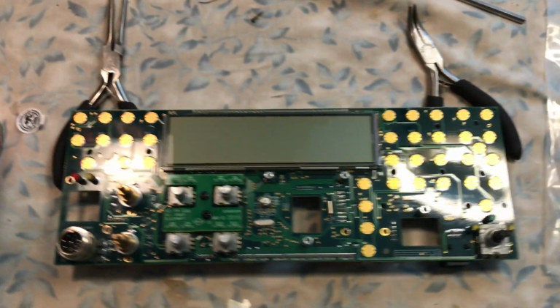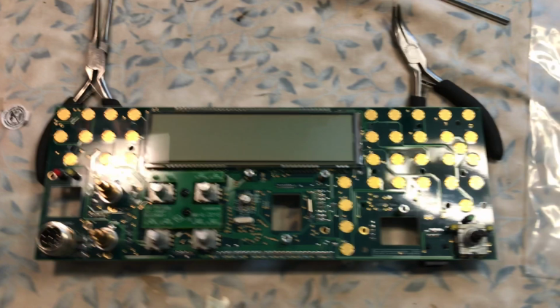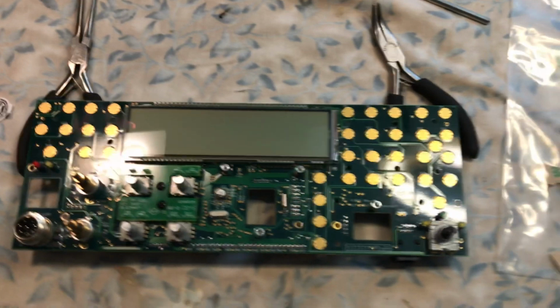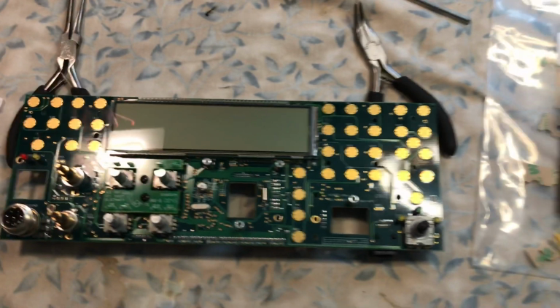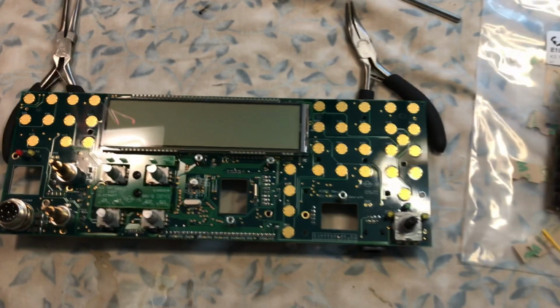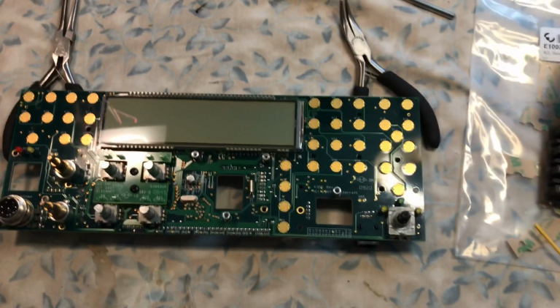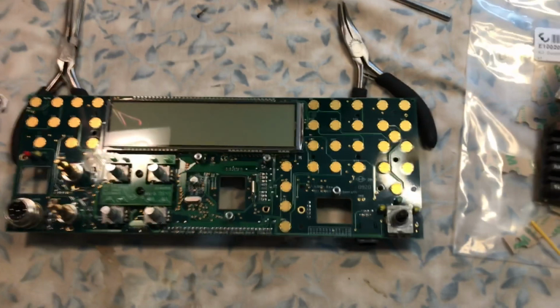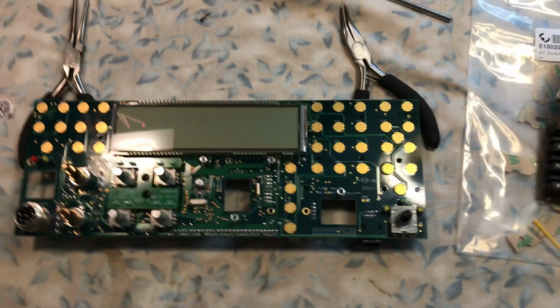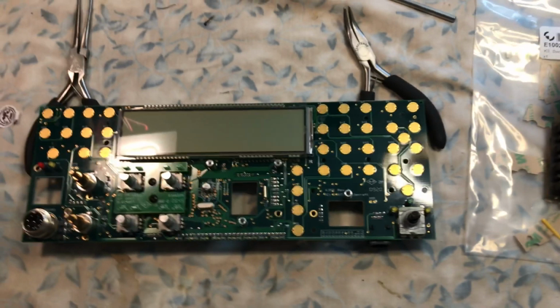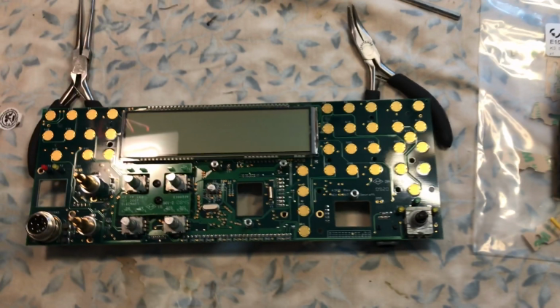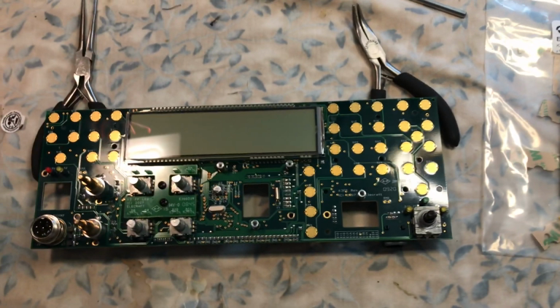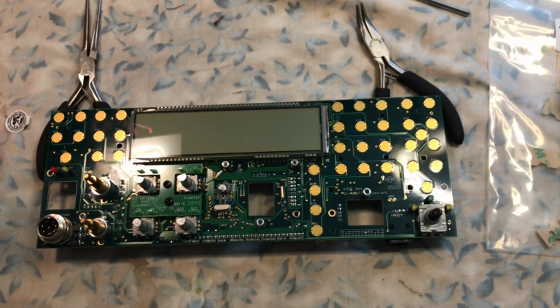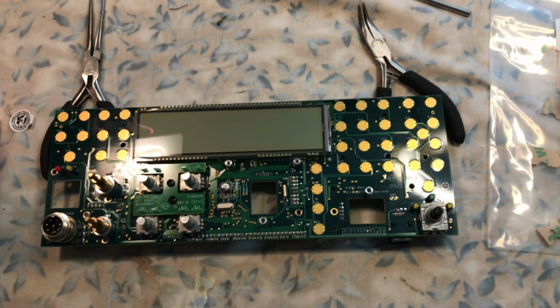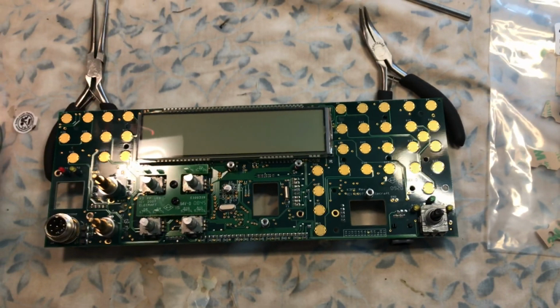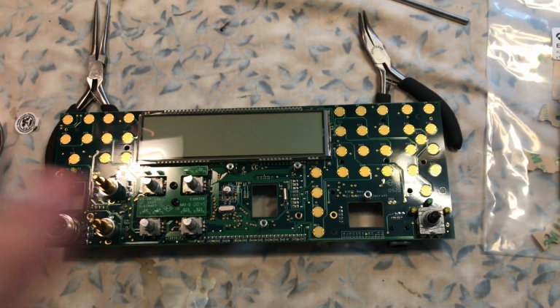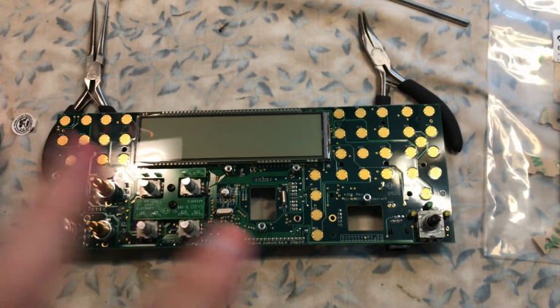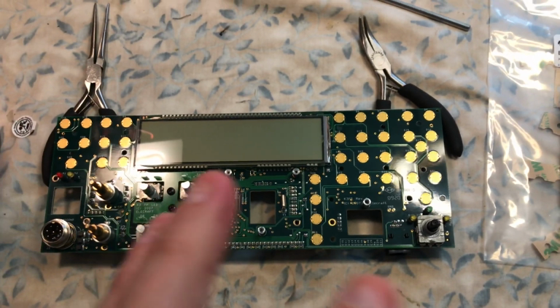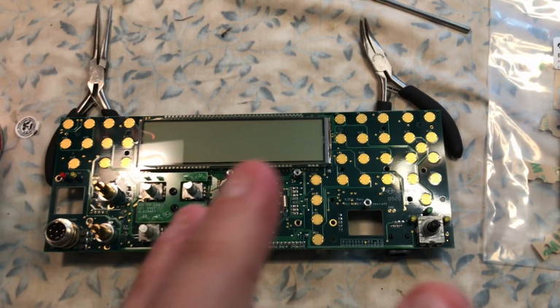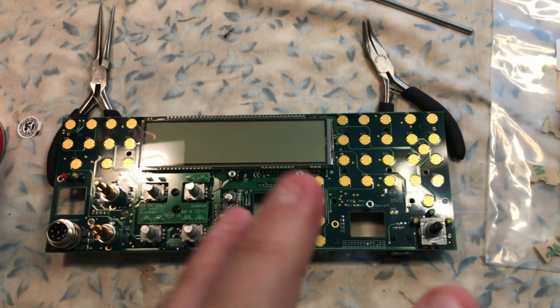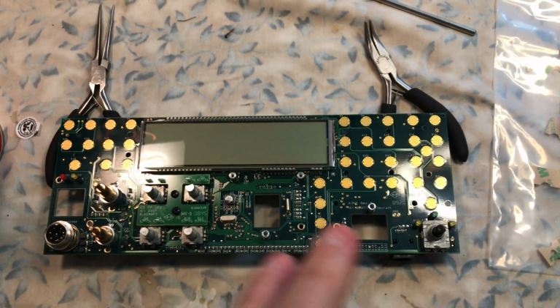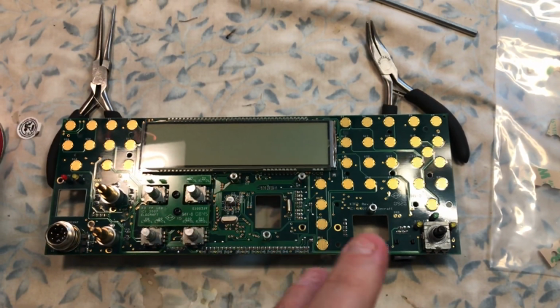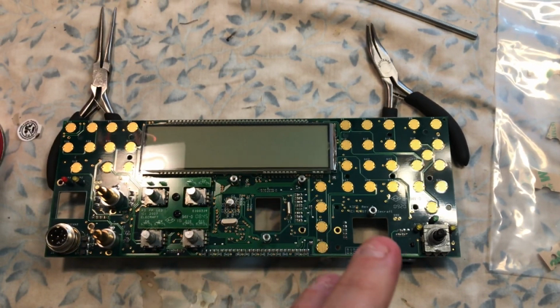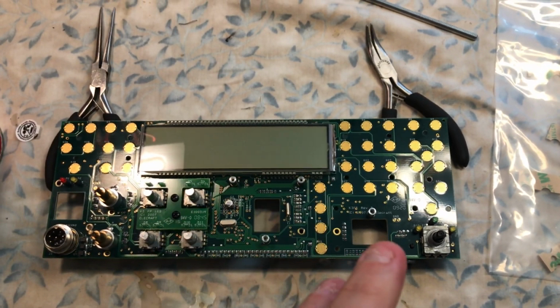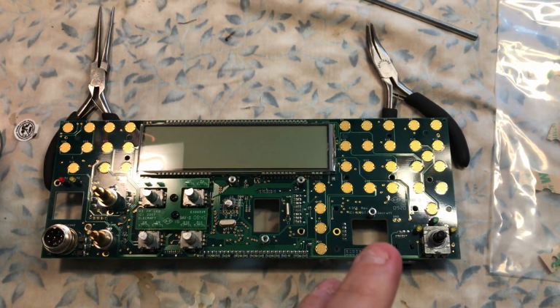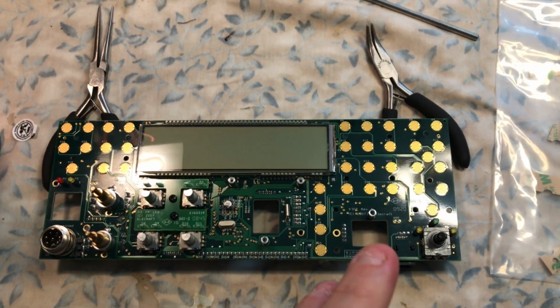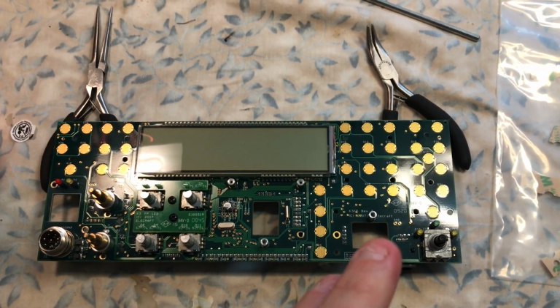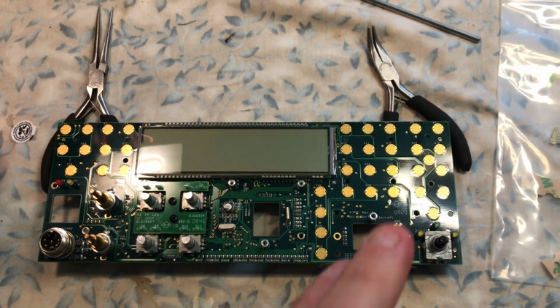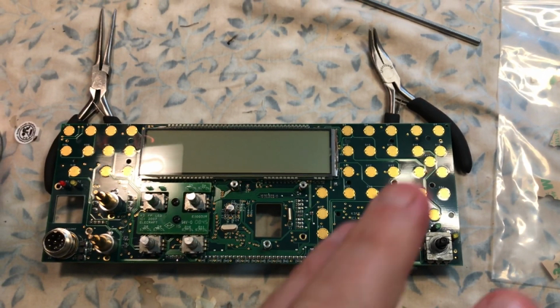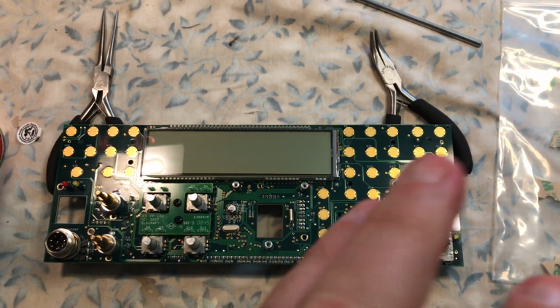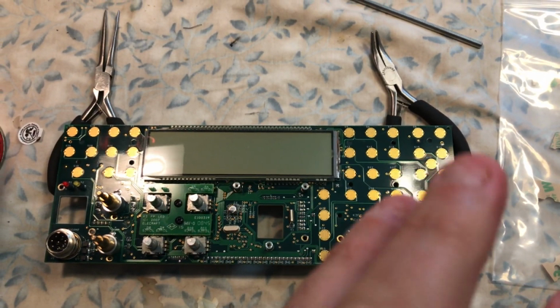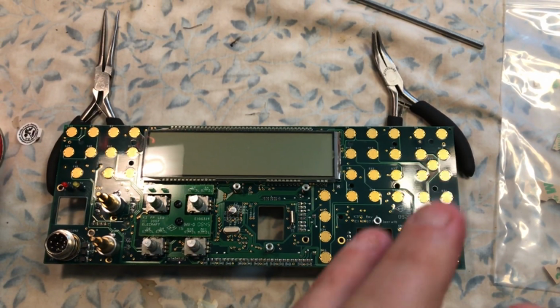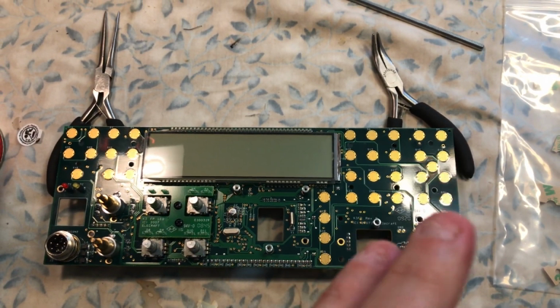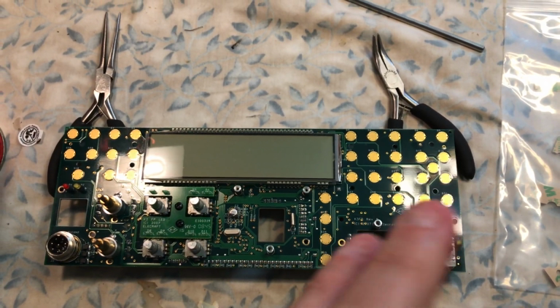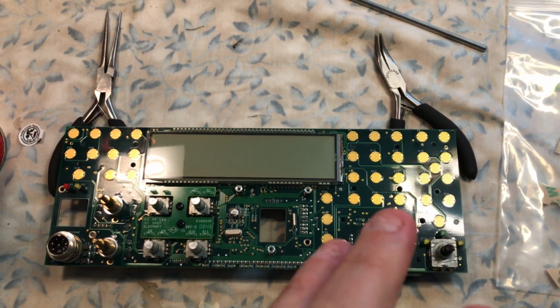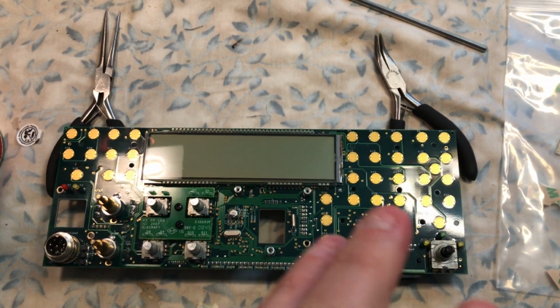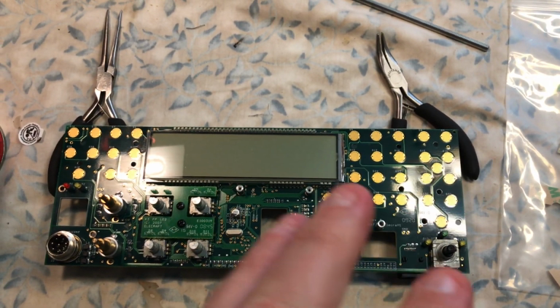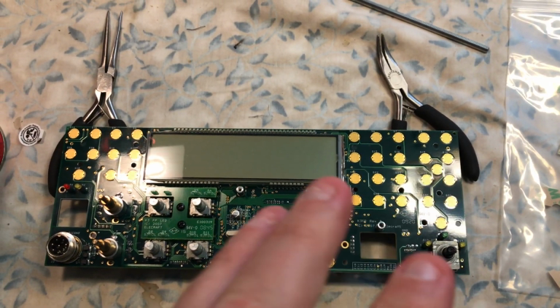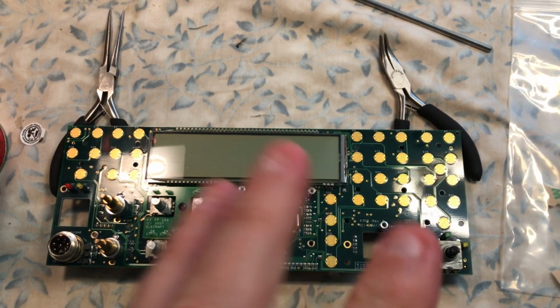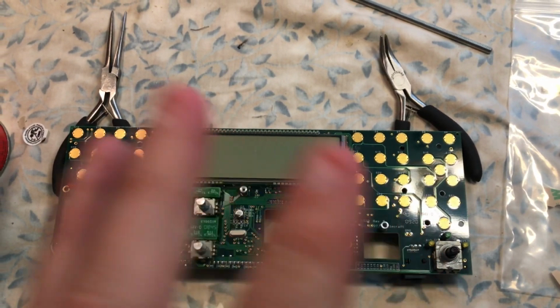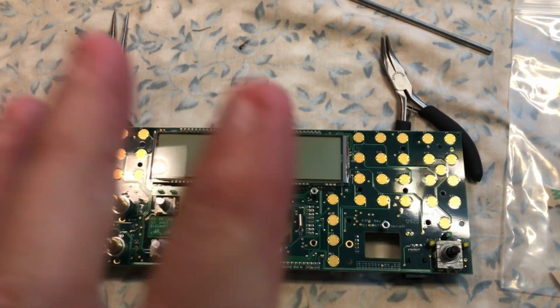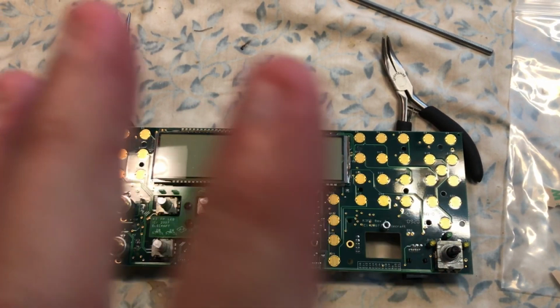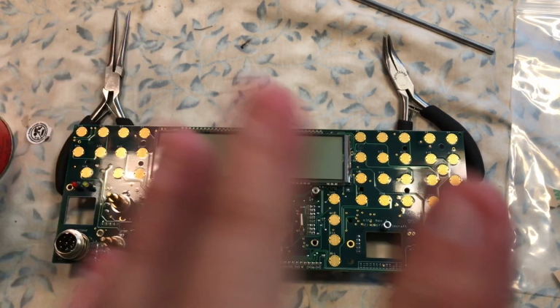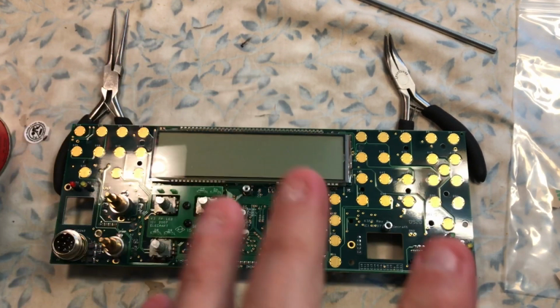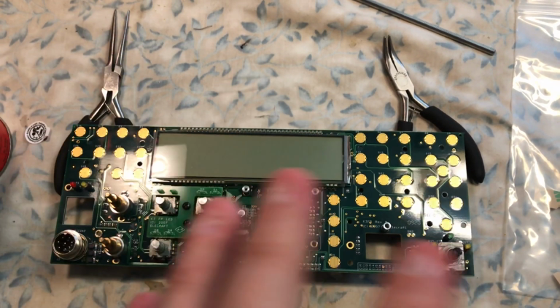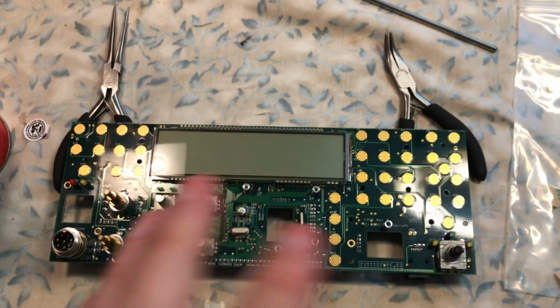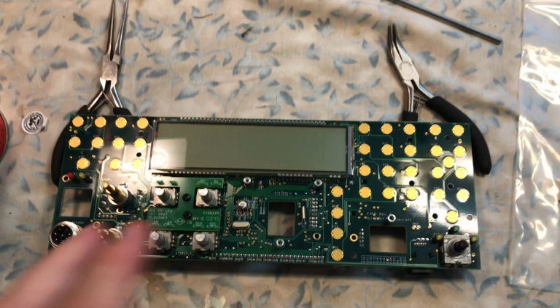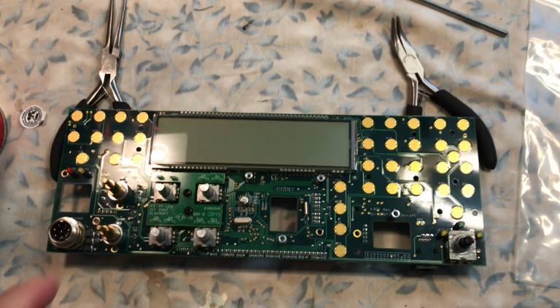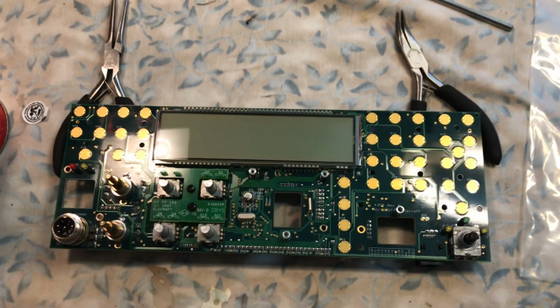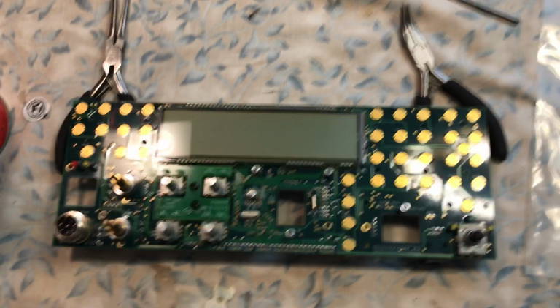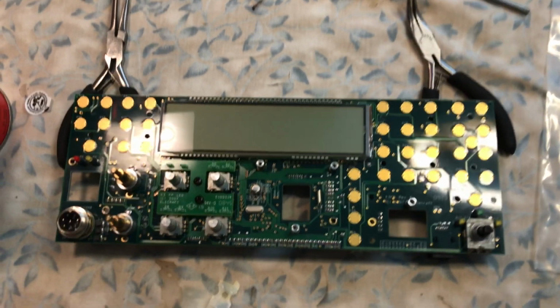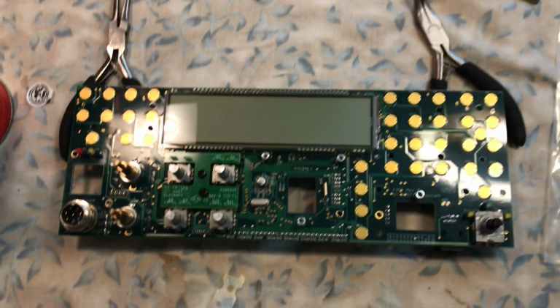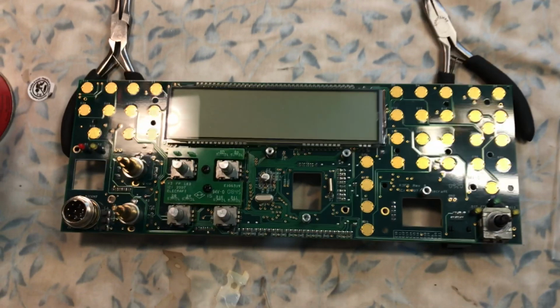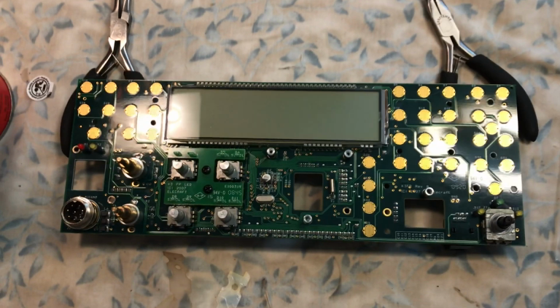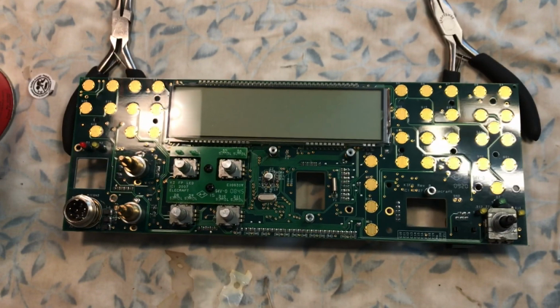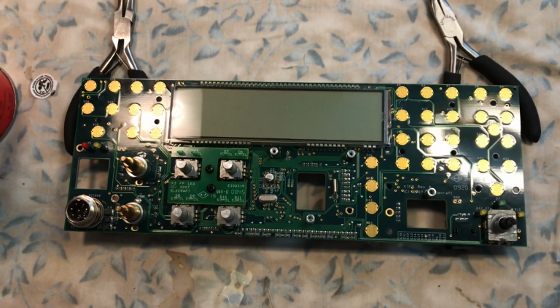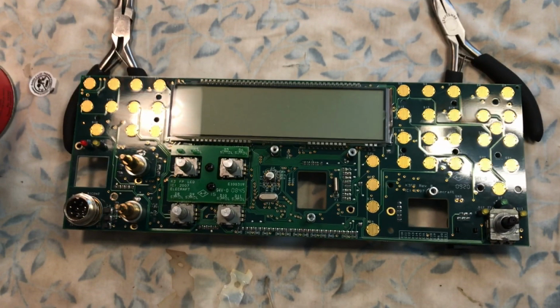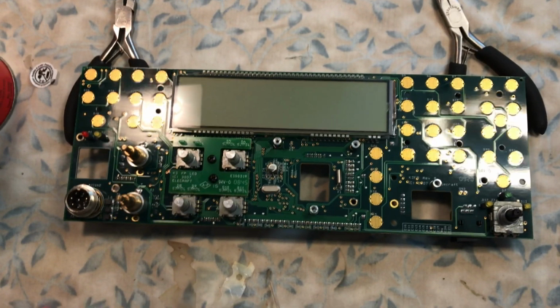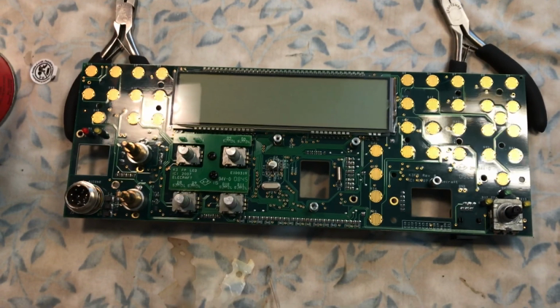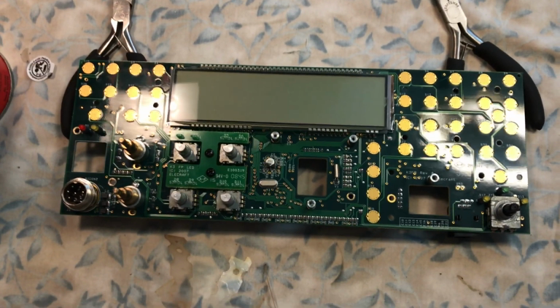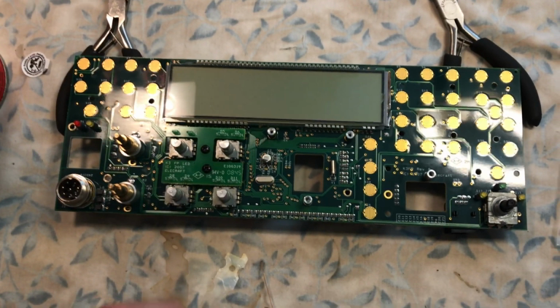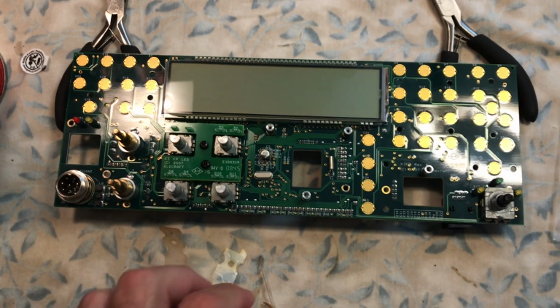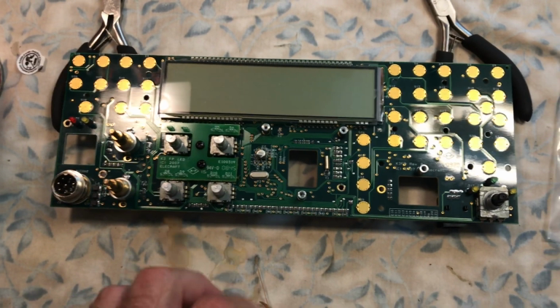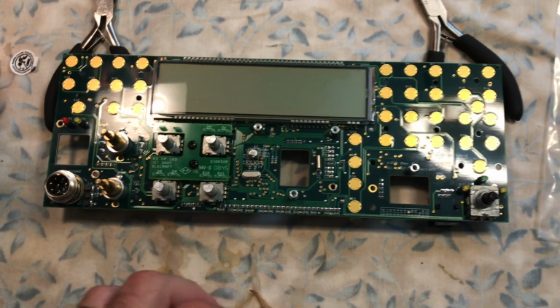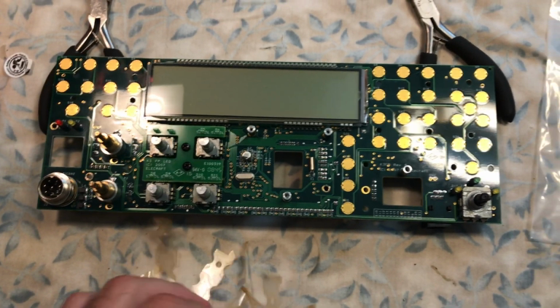However, it's a one-shot, one attempt only, because once you glue it down, you're done — there's no going back.